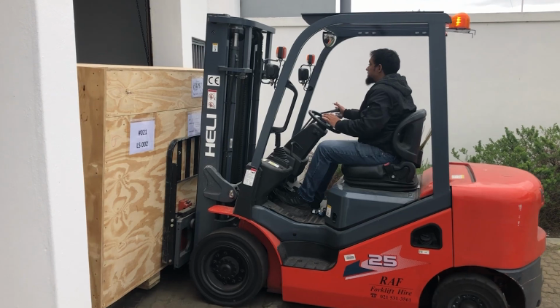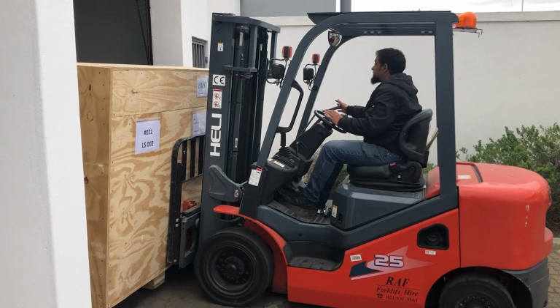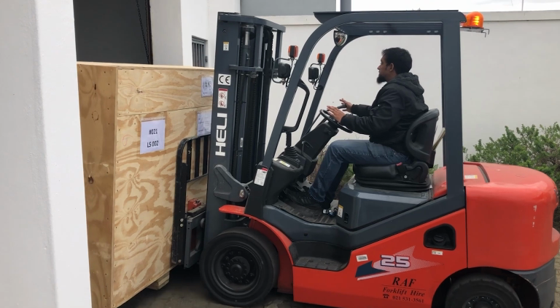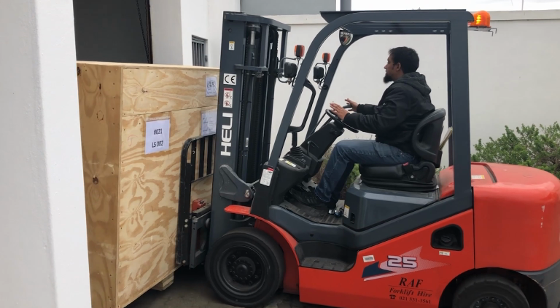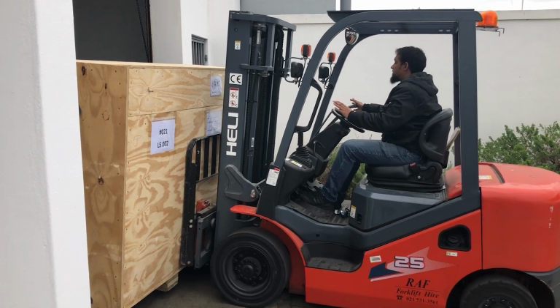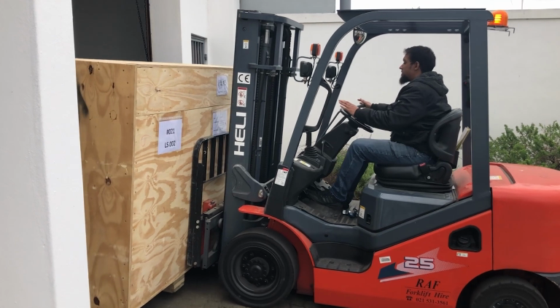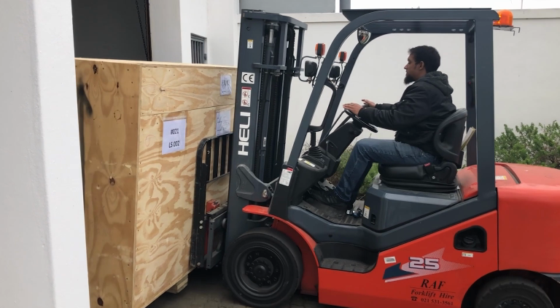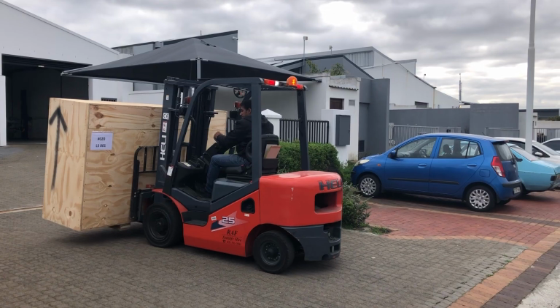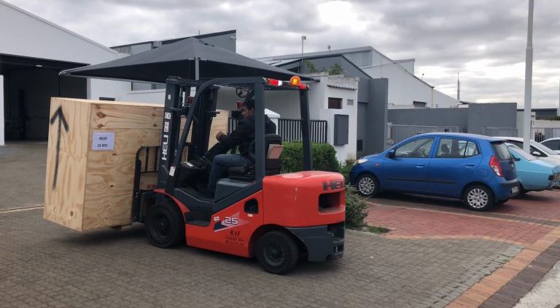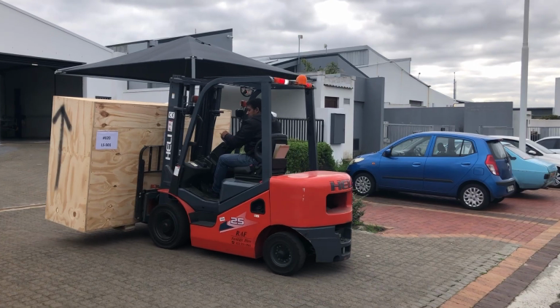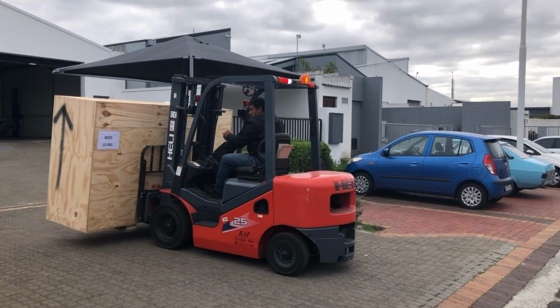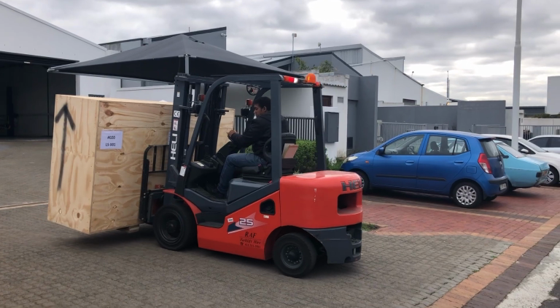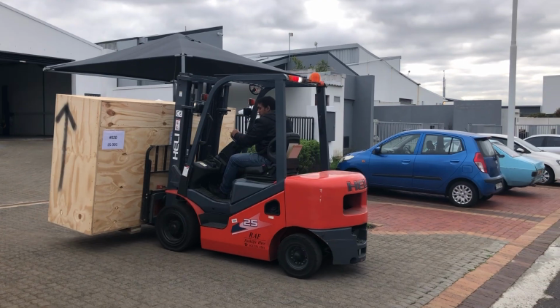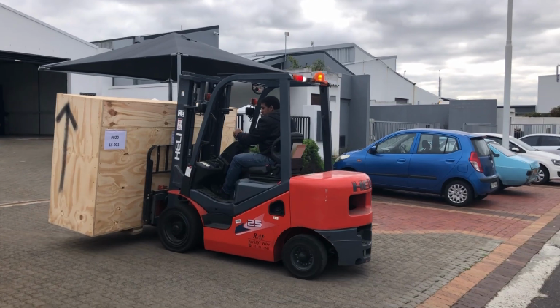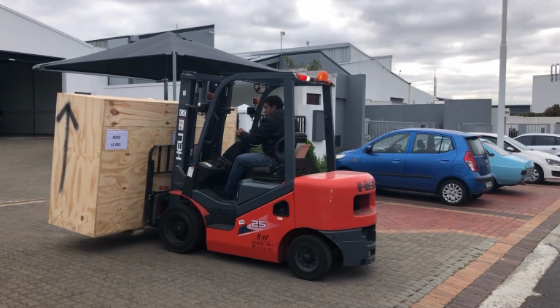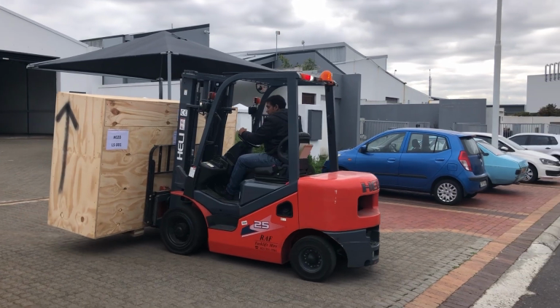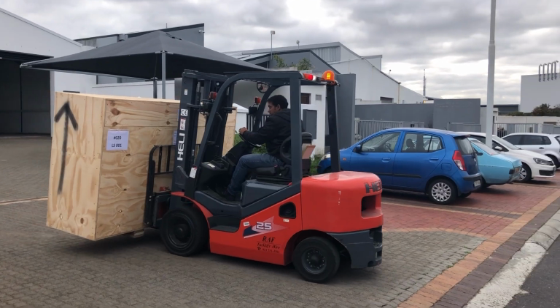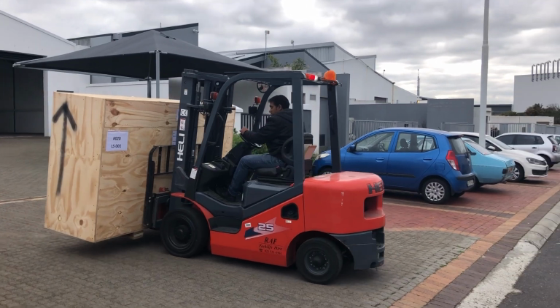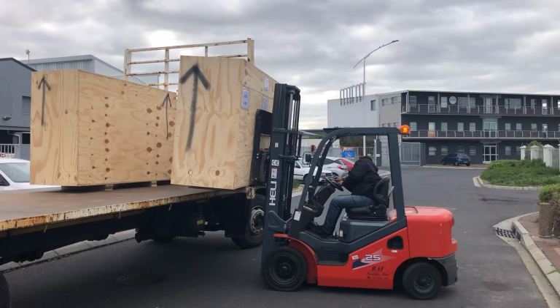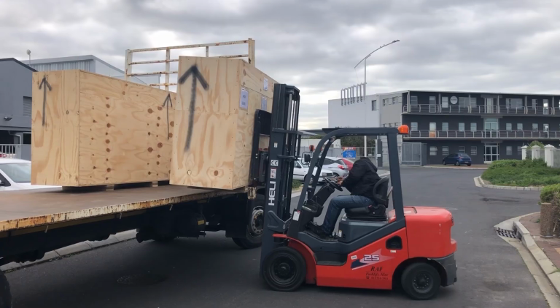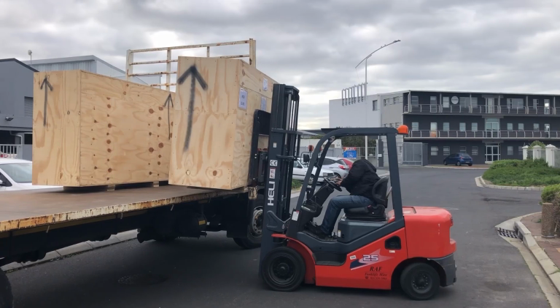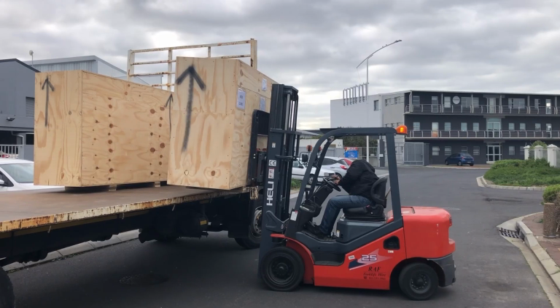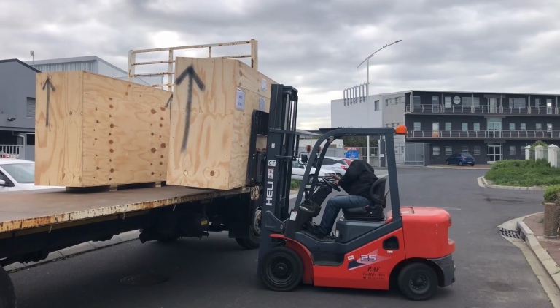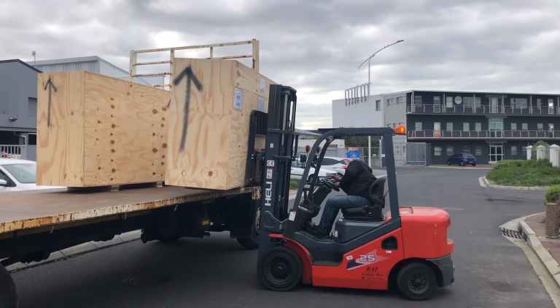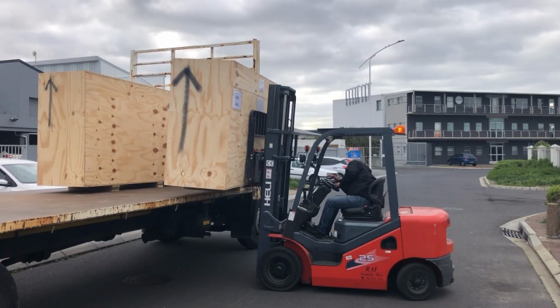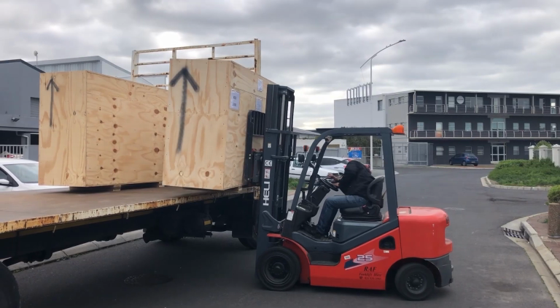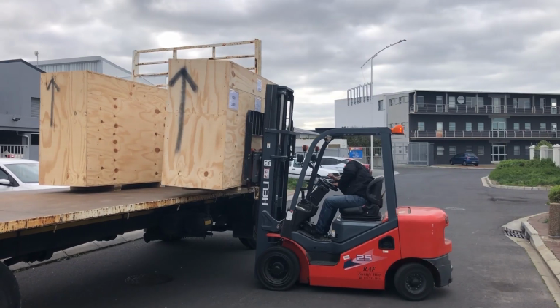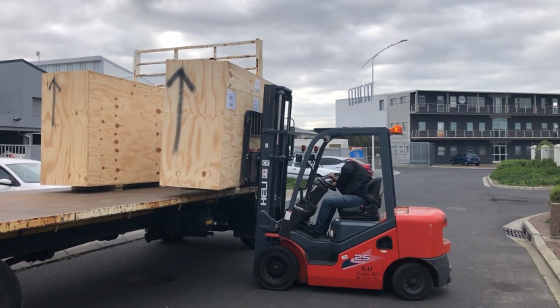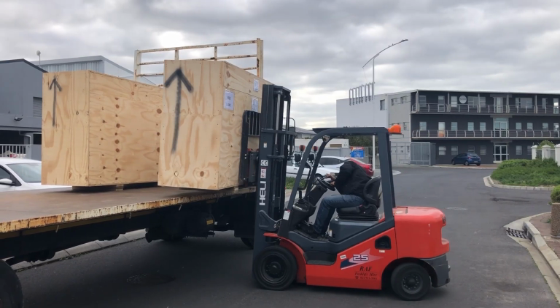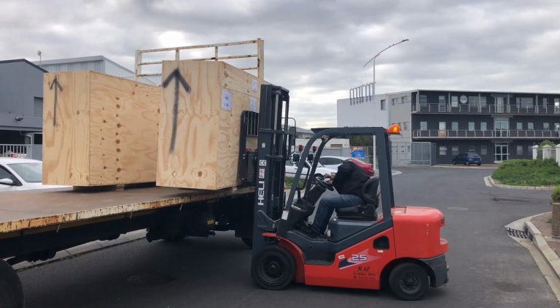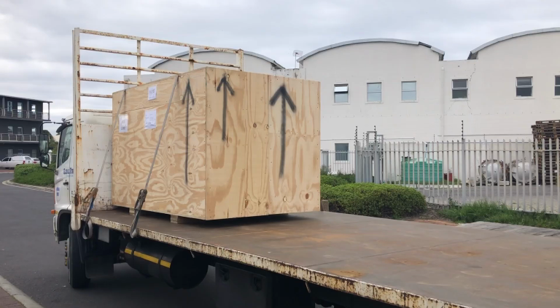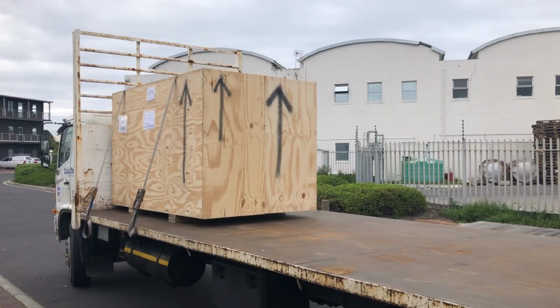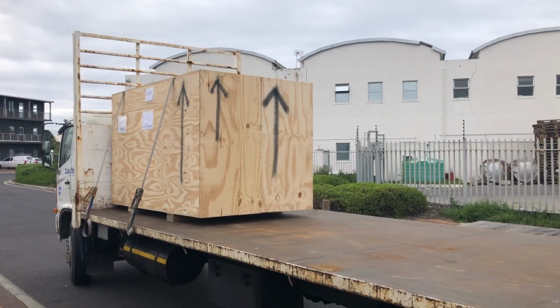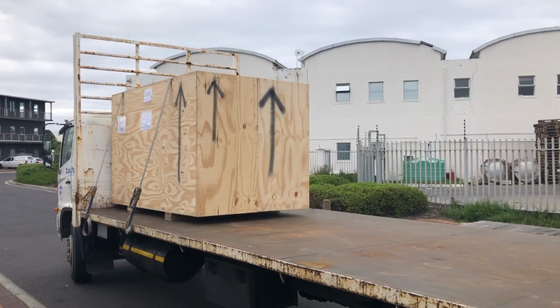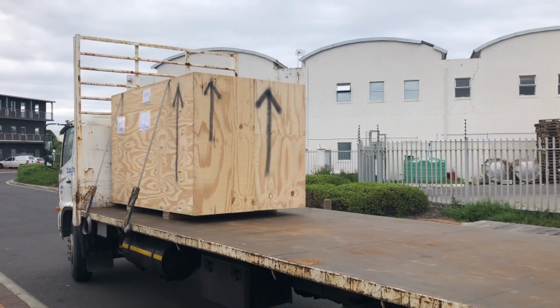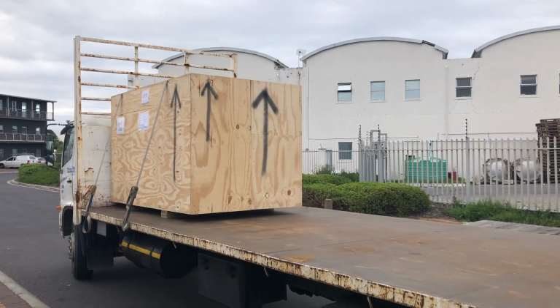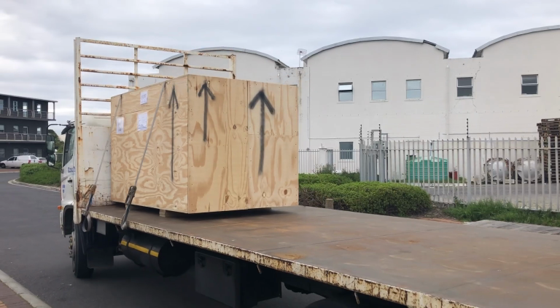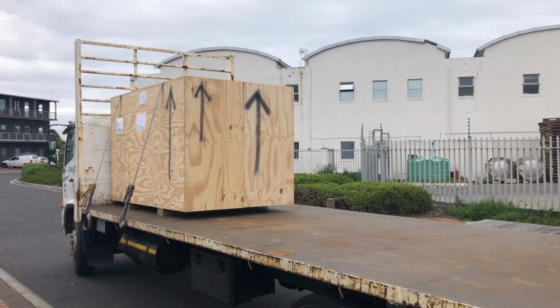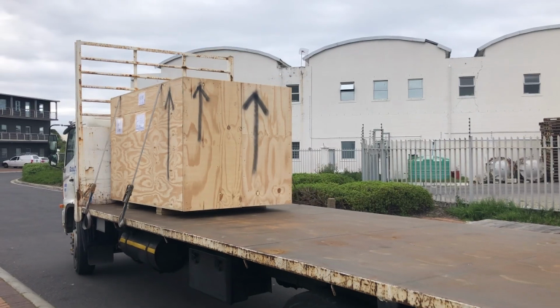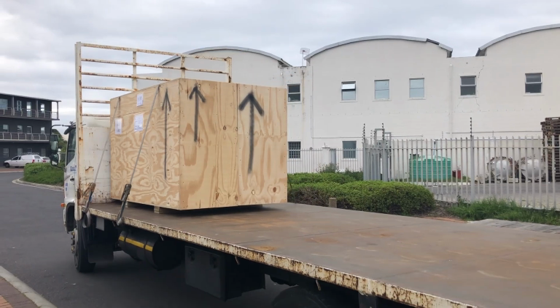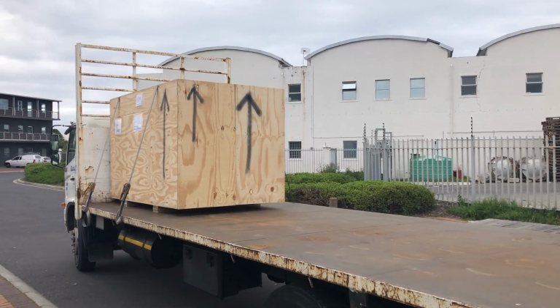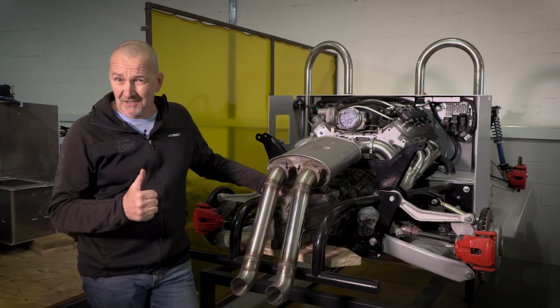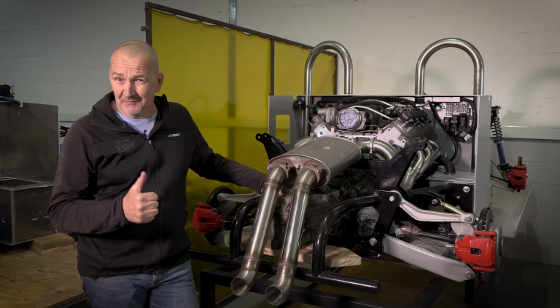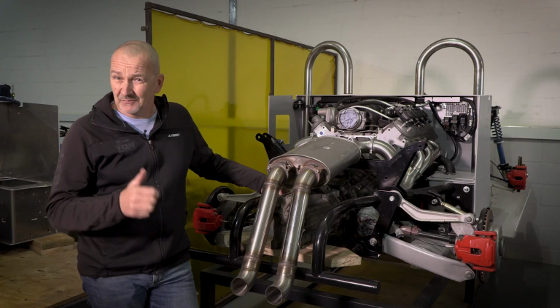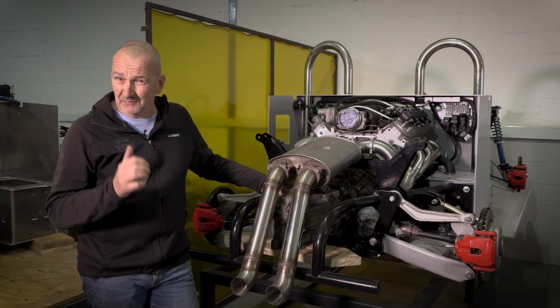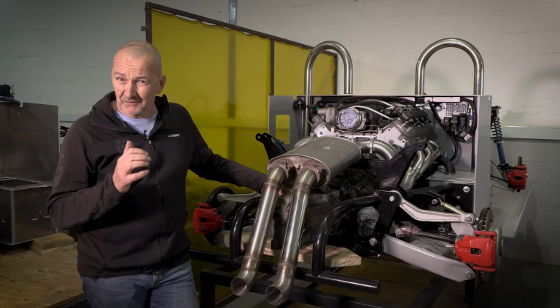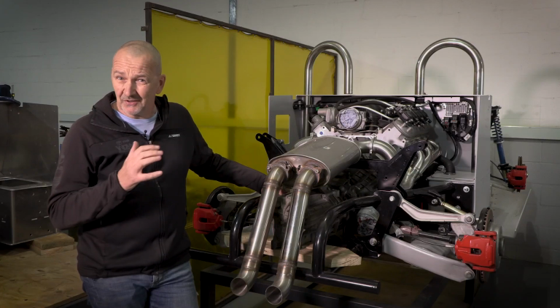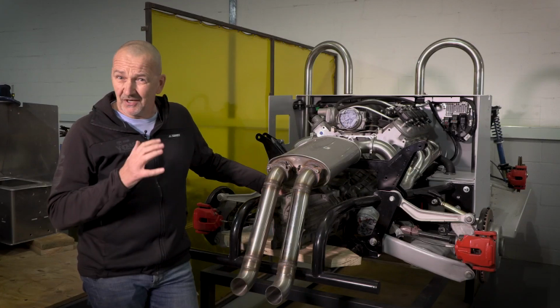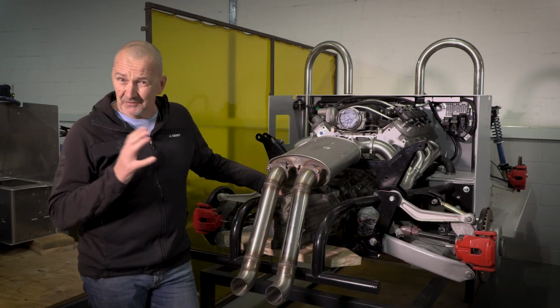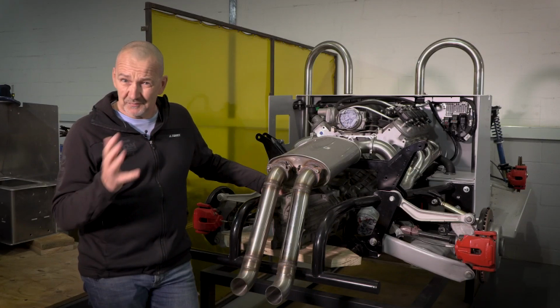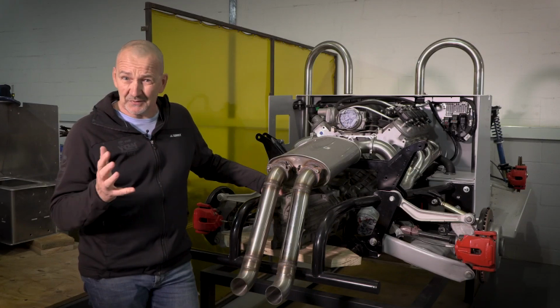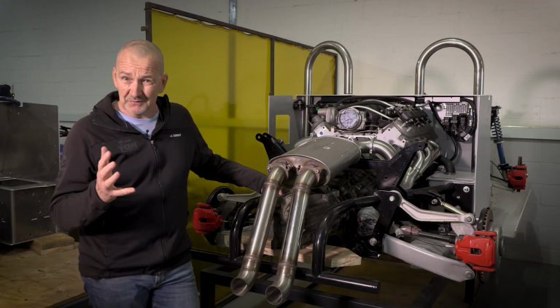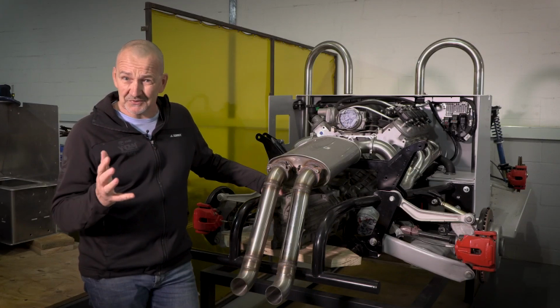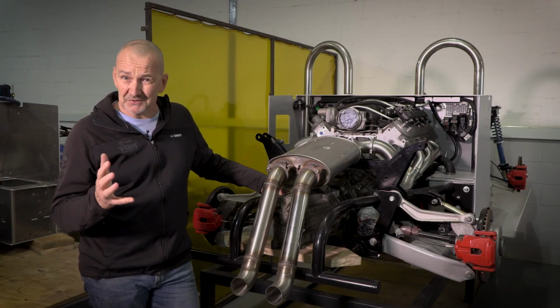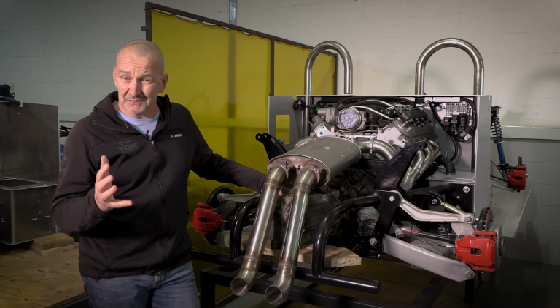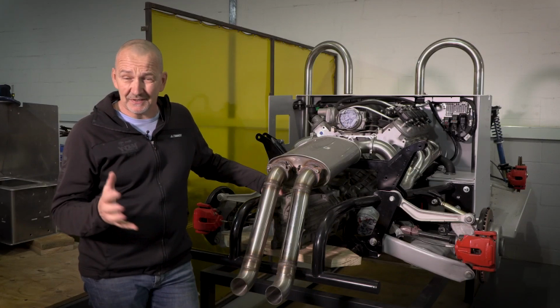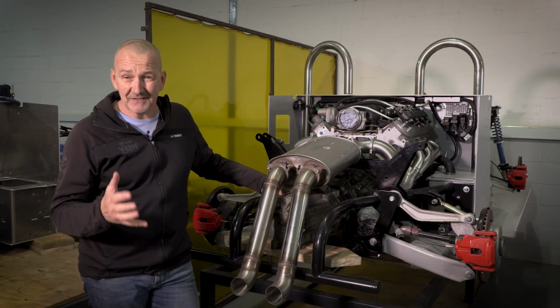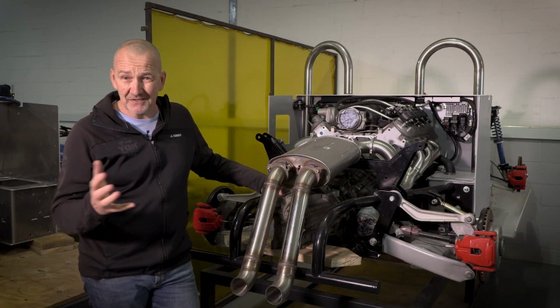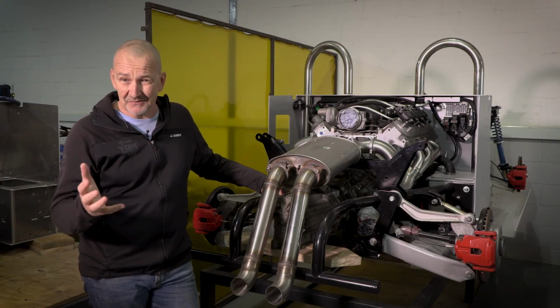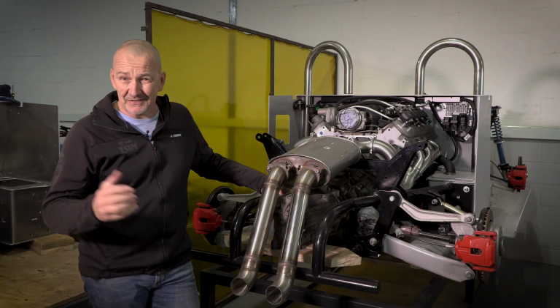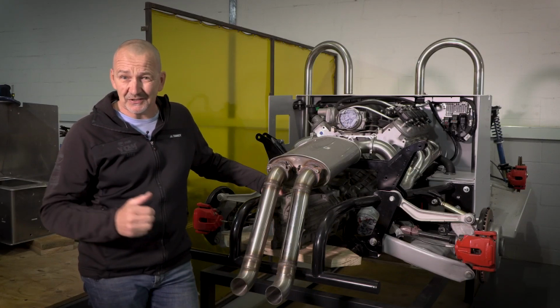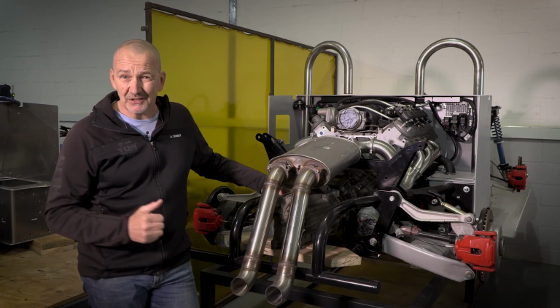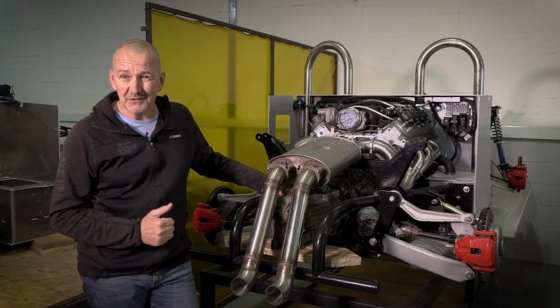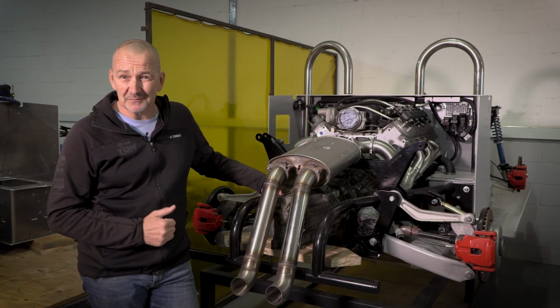Our two latest kits are off to the States. Let's catch up with what our other builders are doing around the globe.